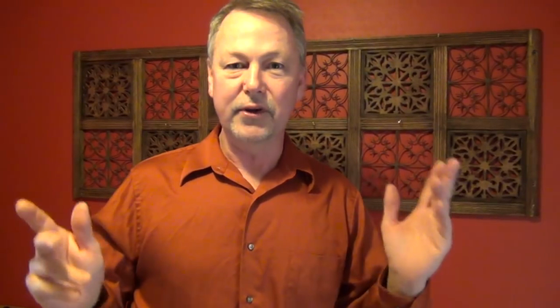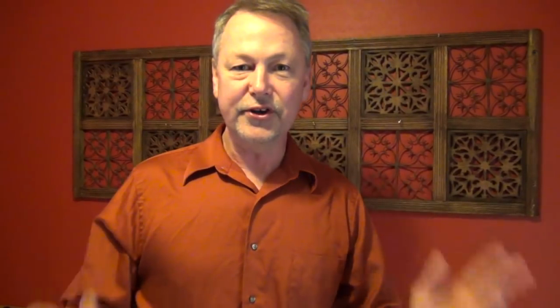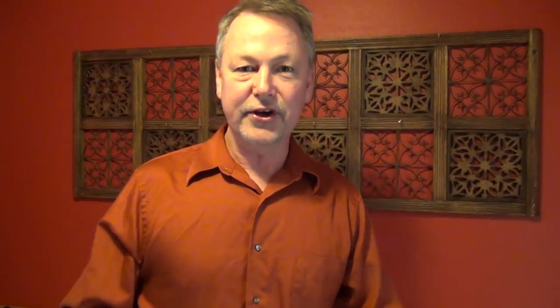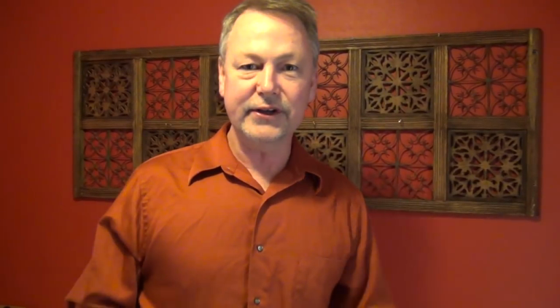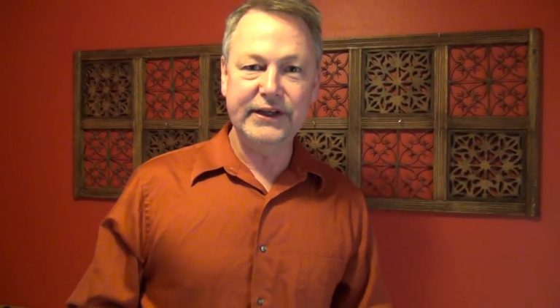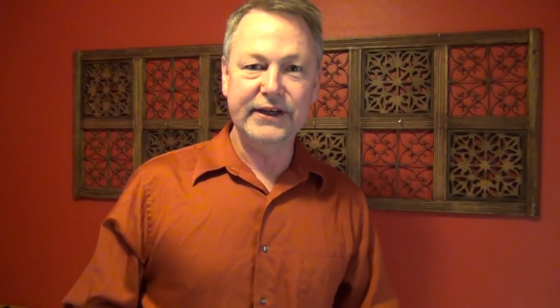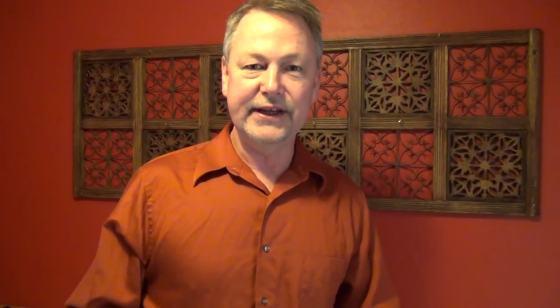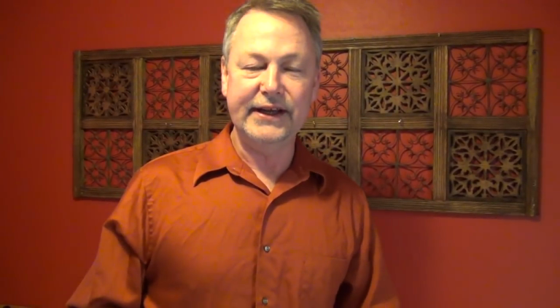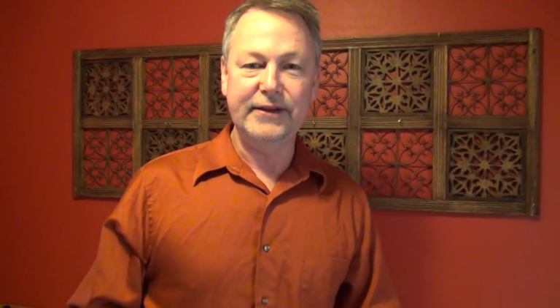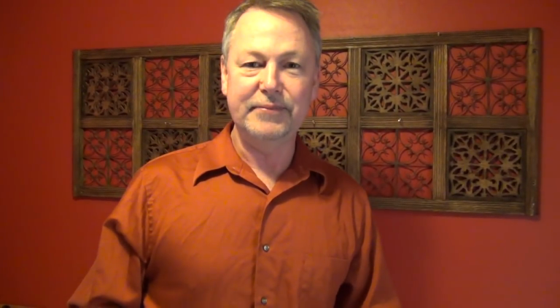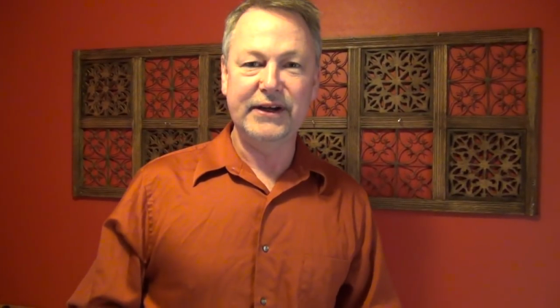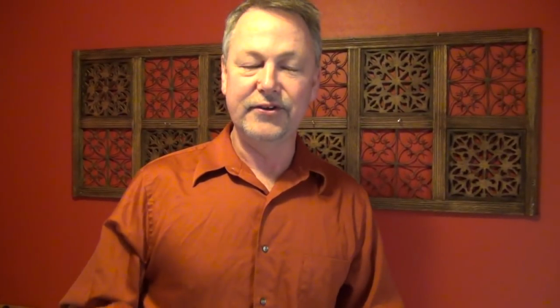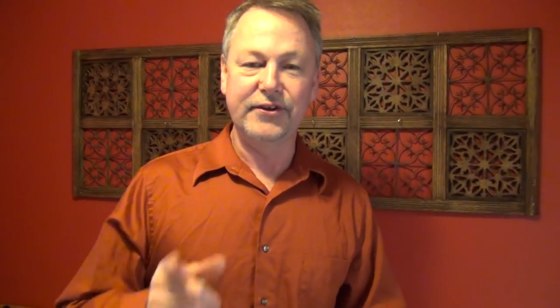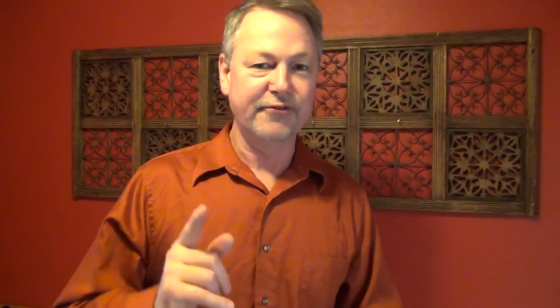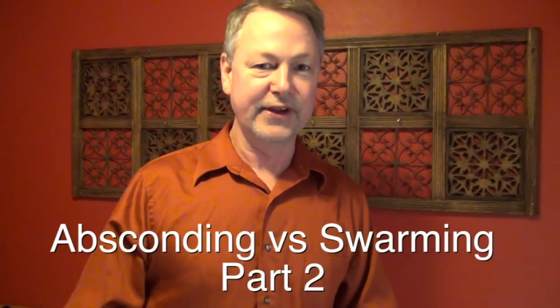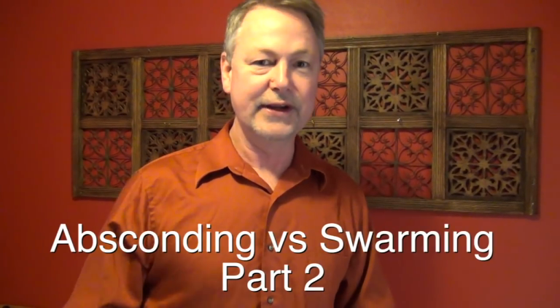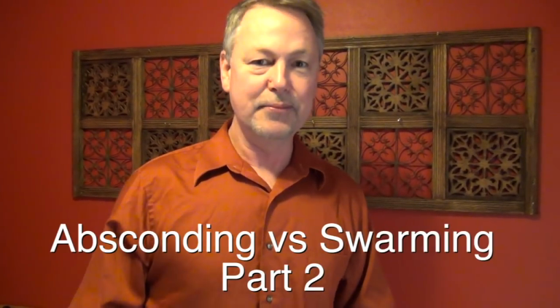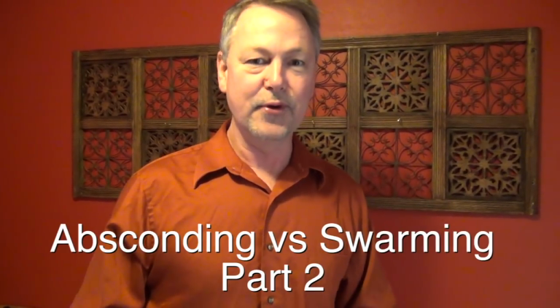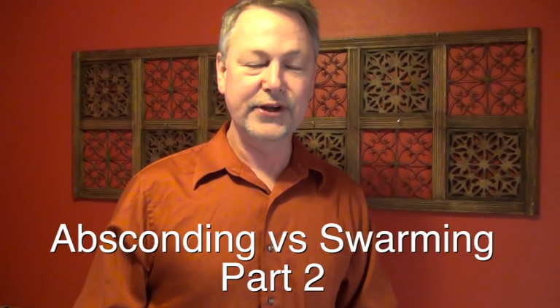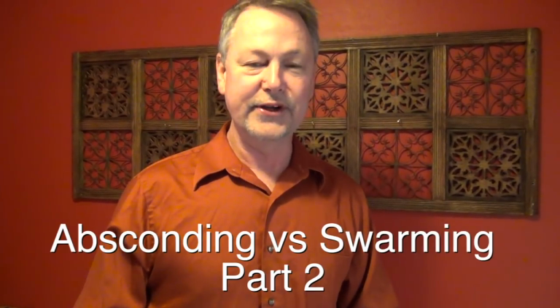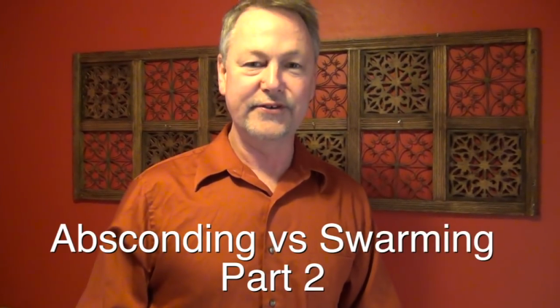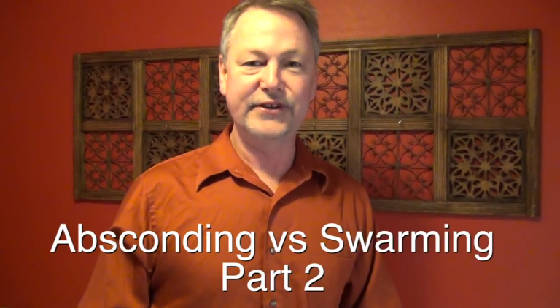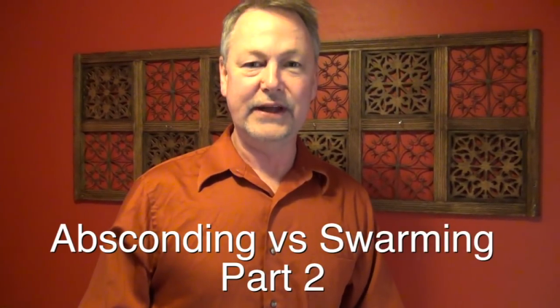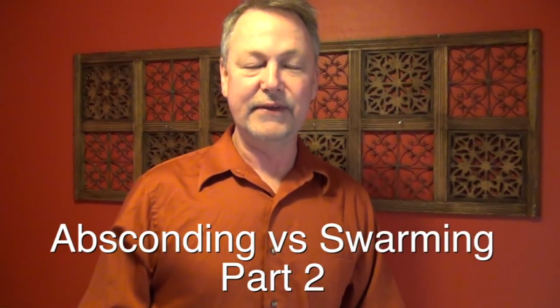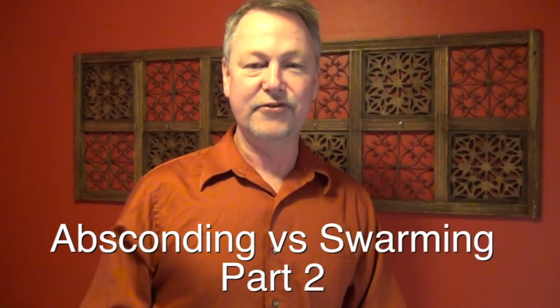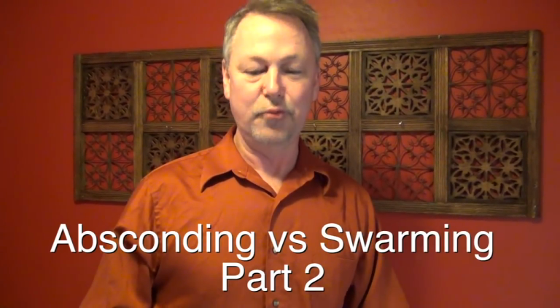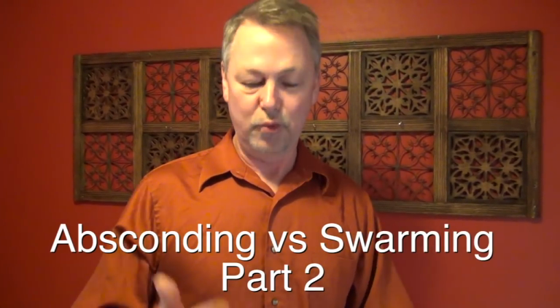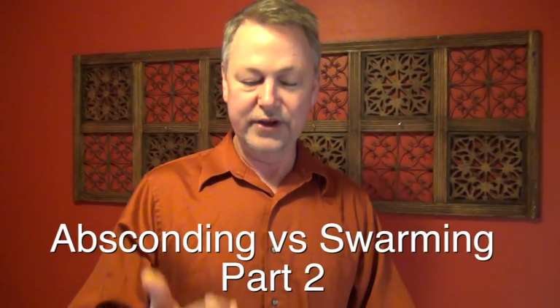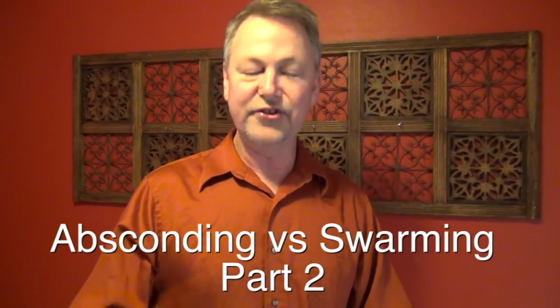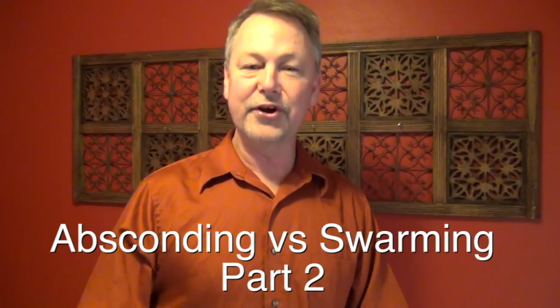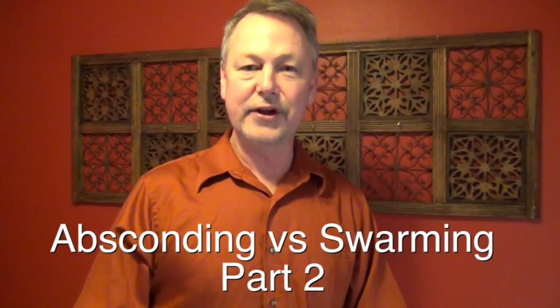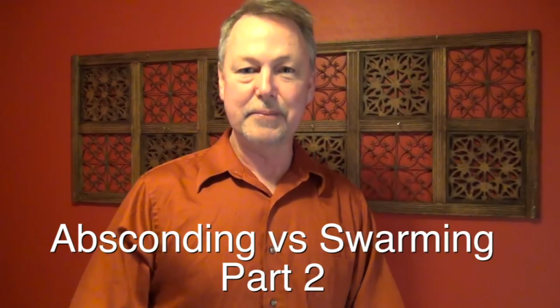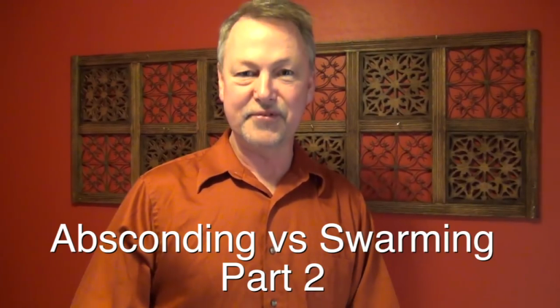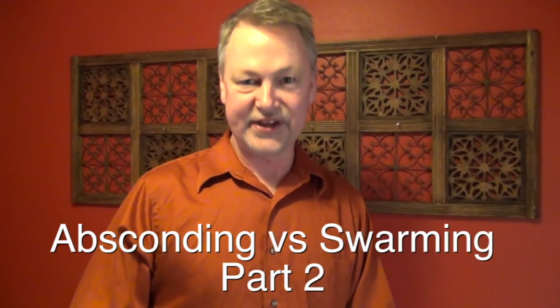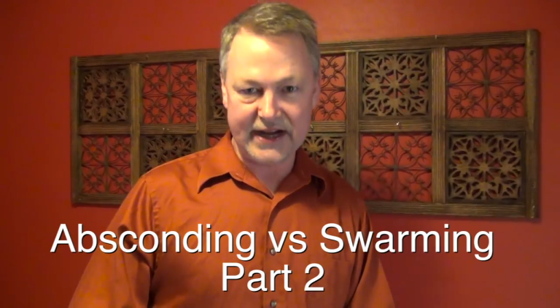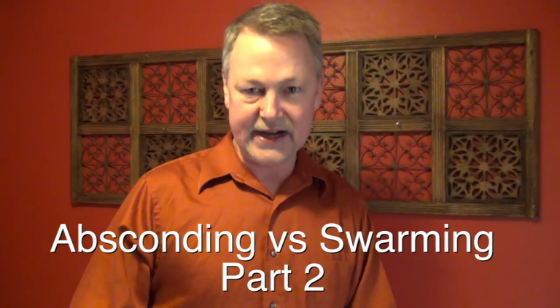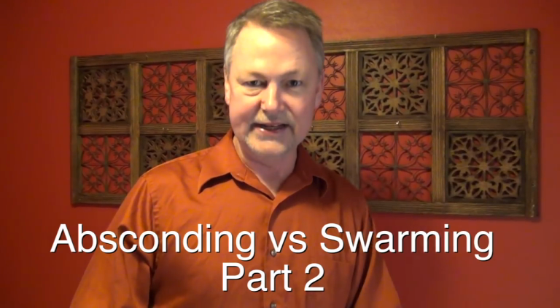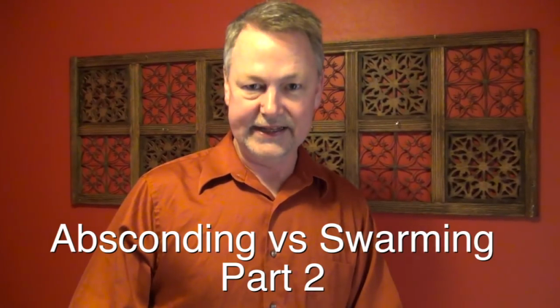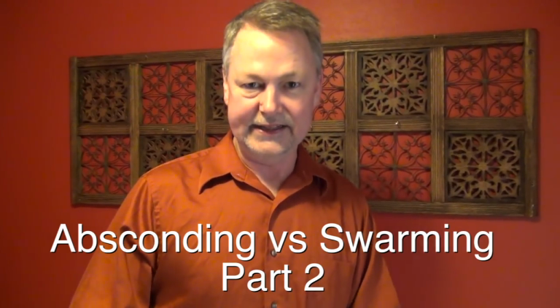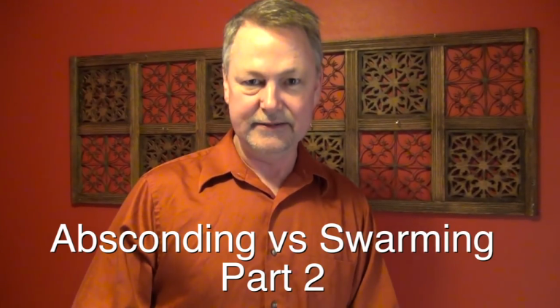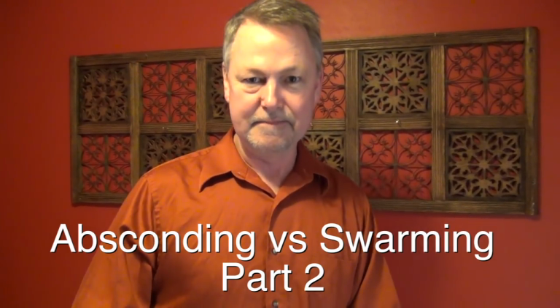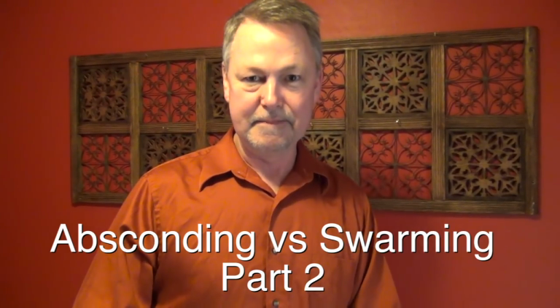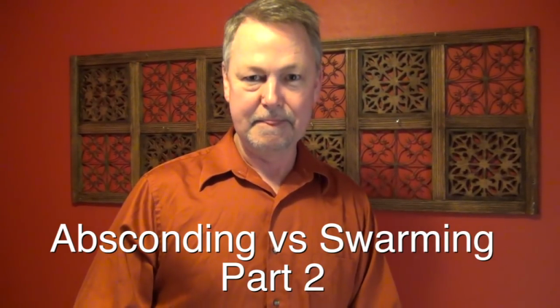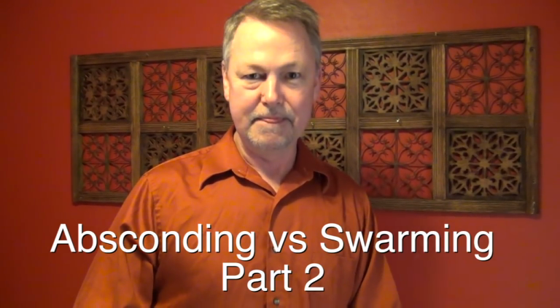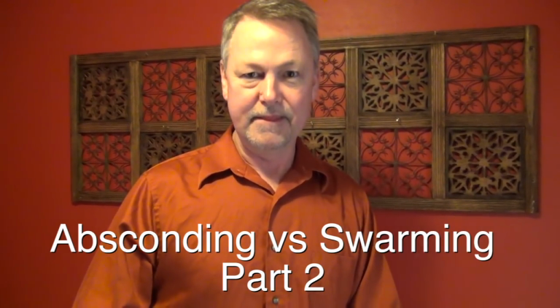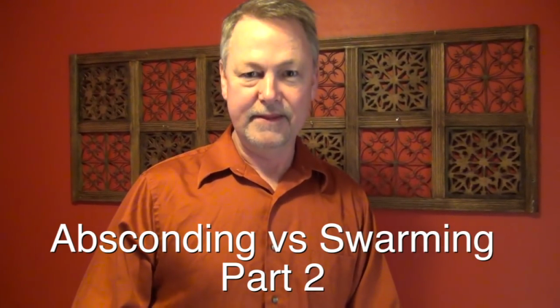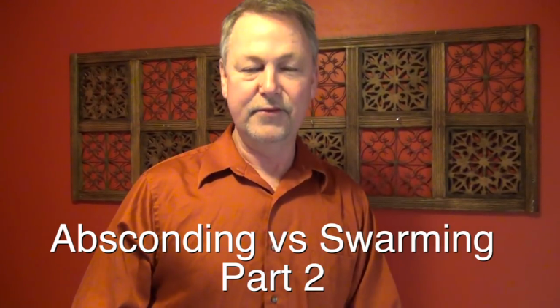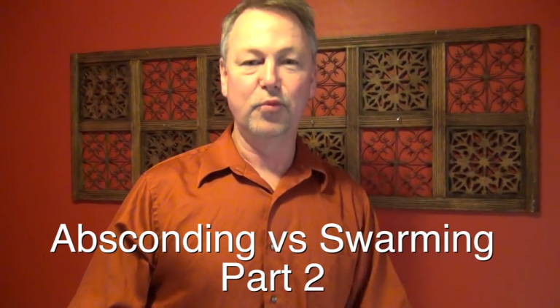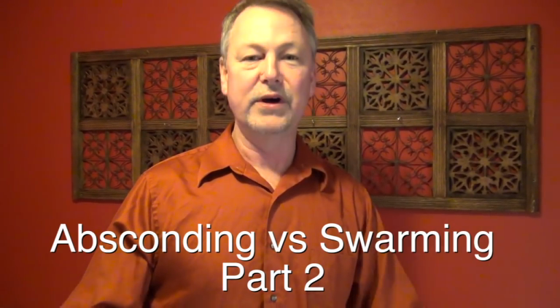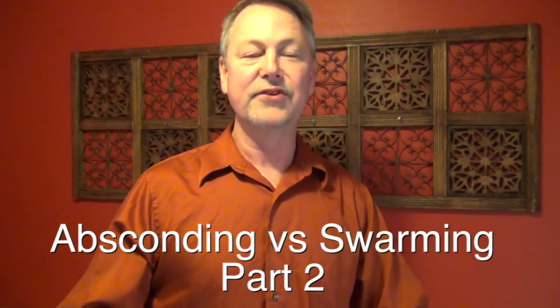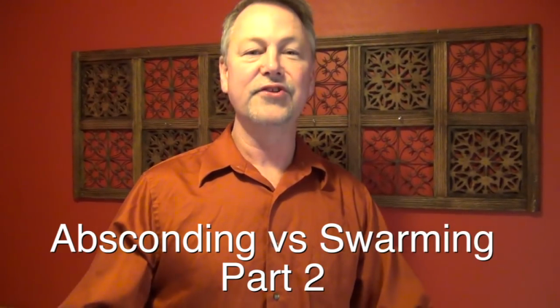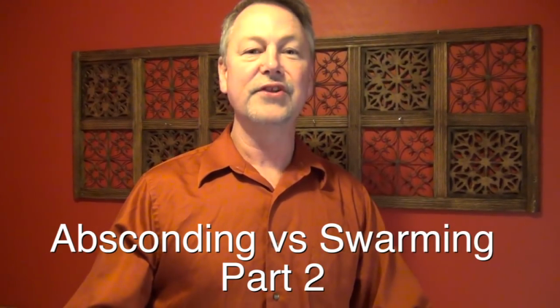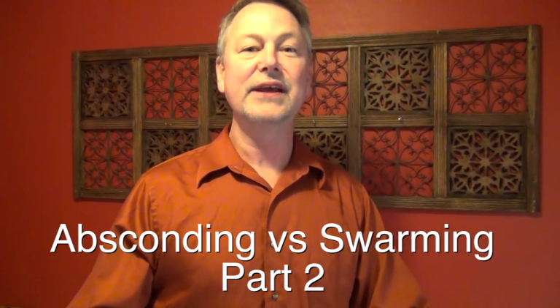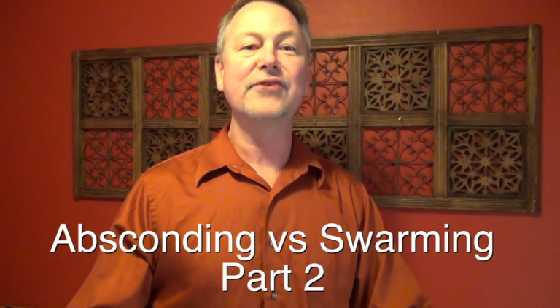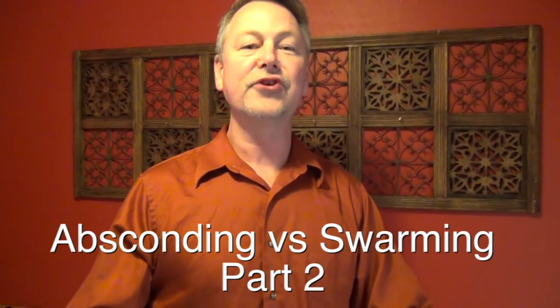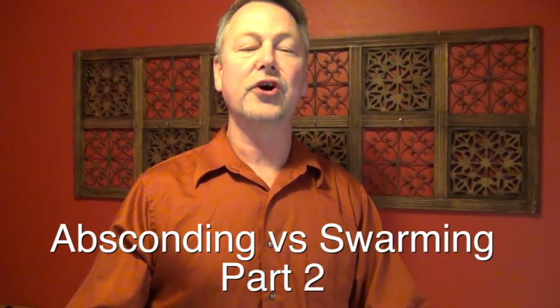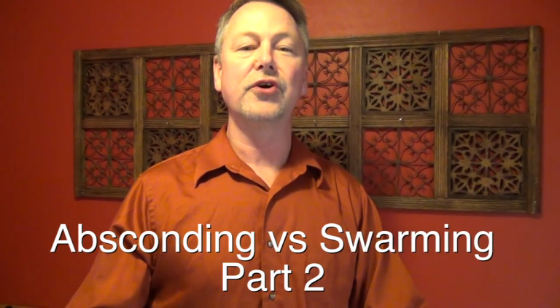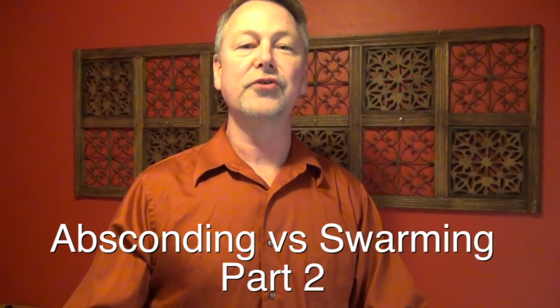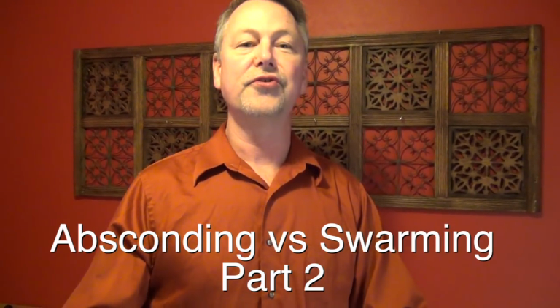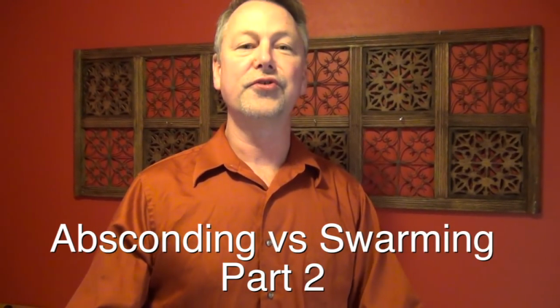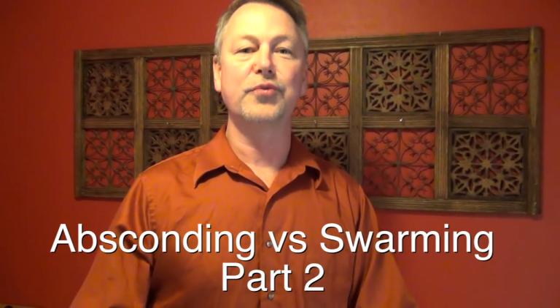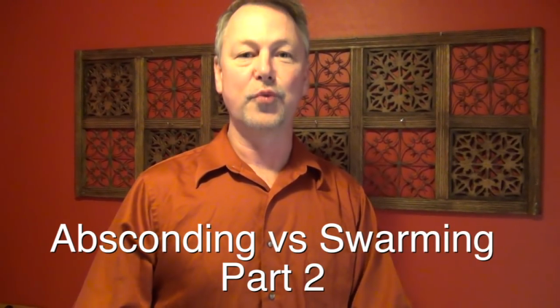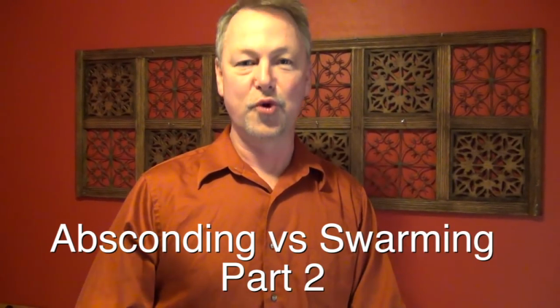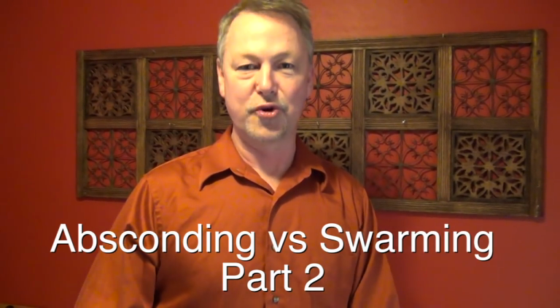I want to talk to you today because it's really important you understand this. One is called absconding and one is called swarm.